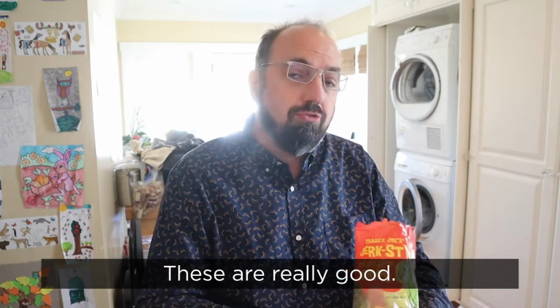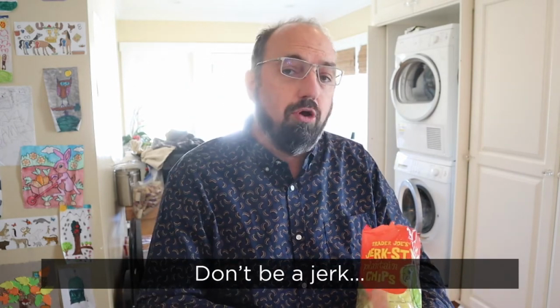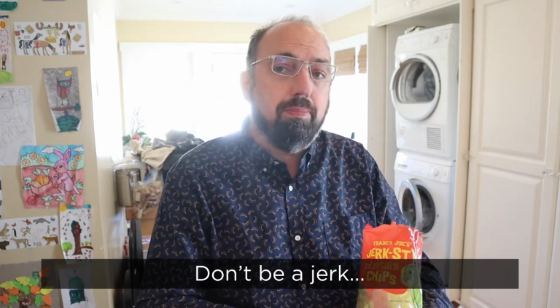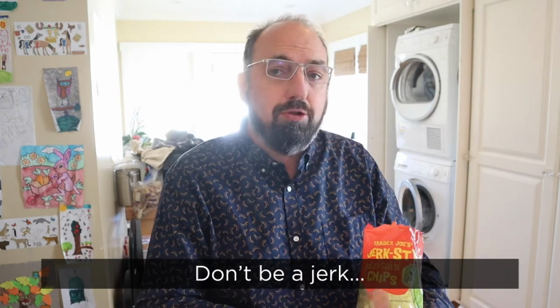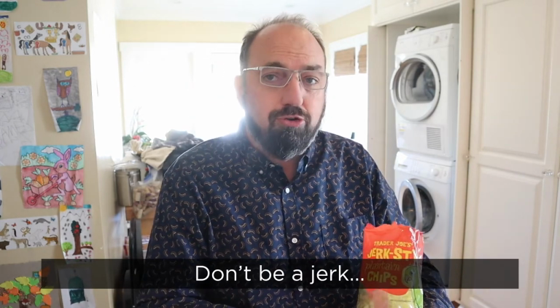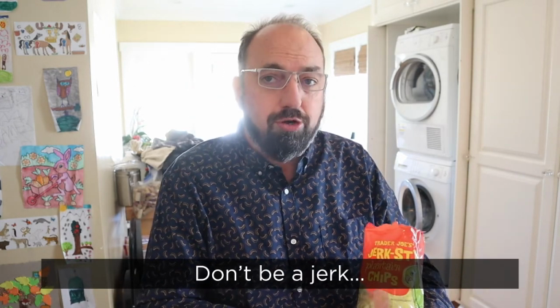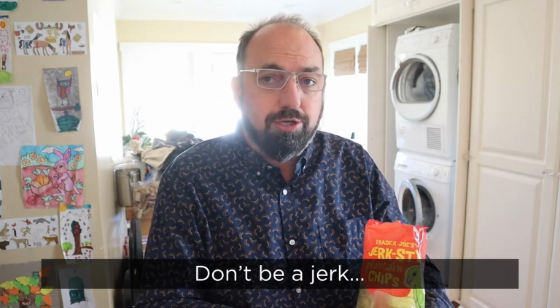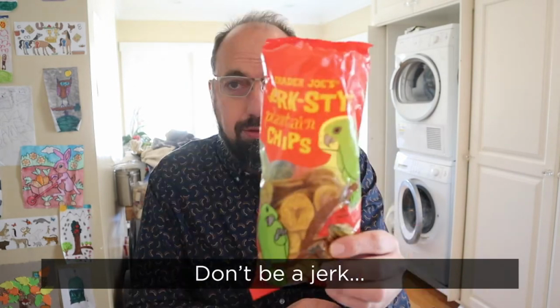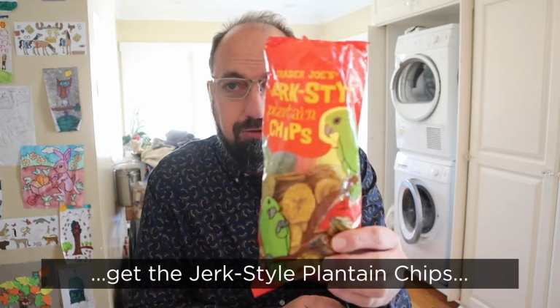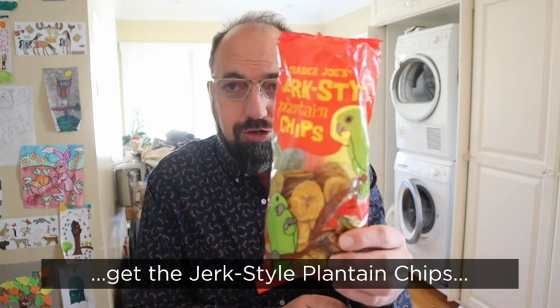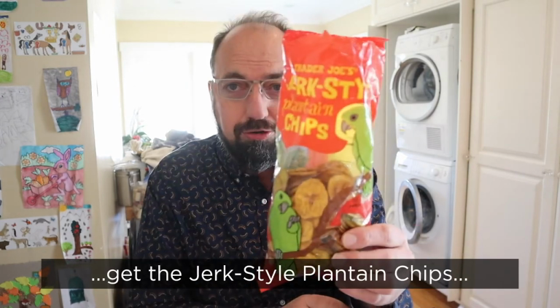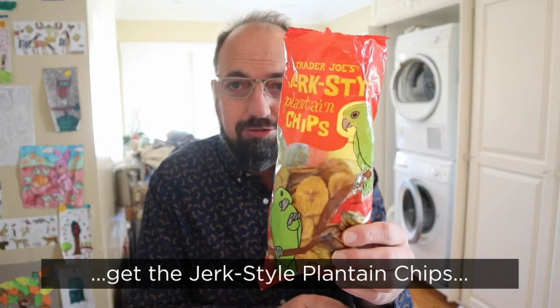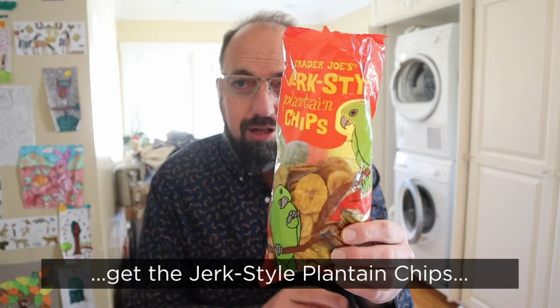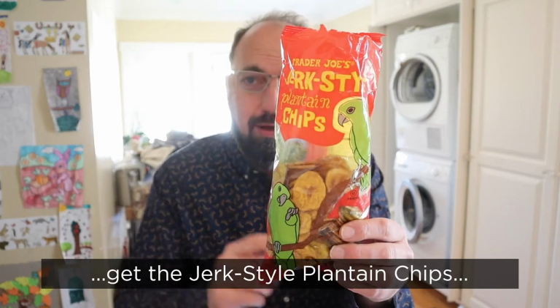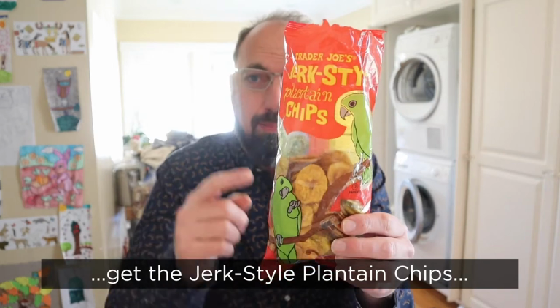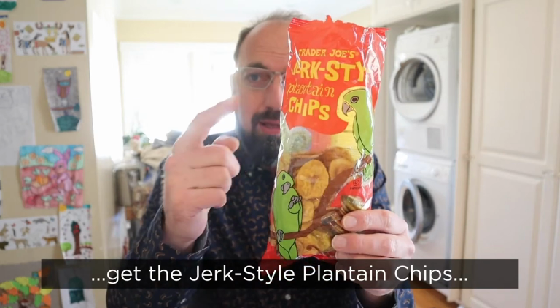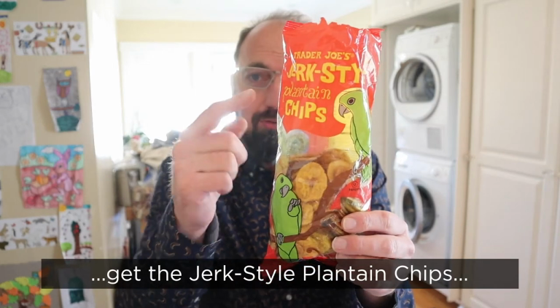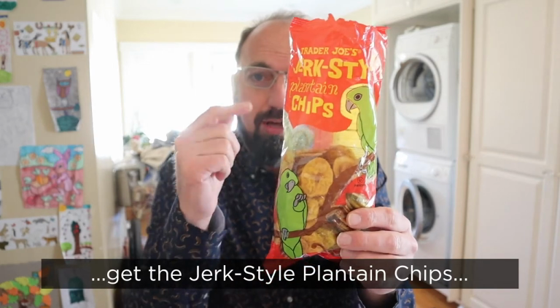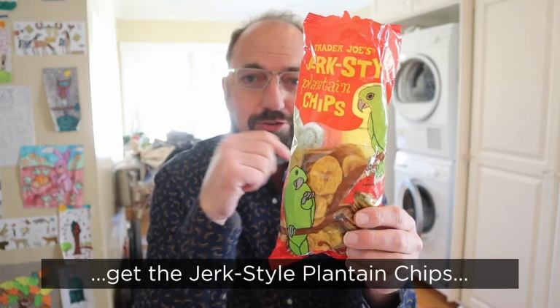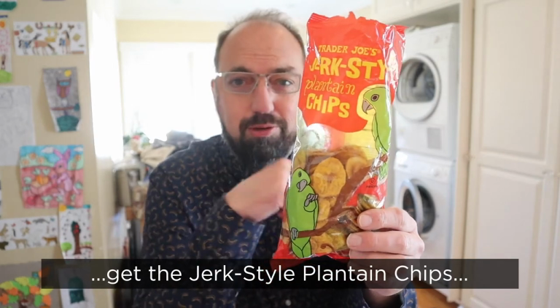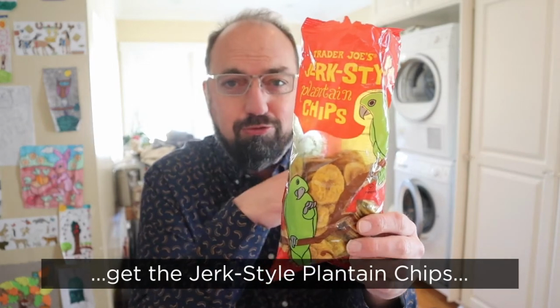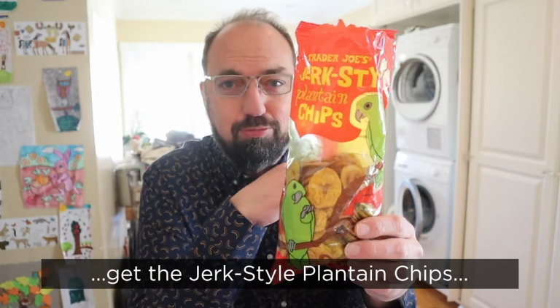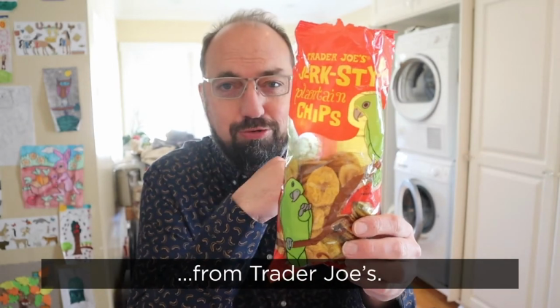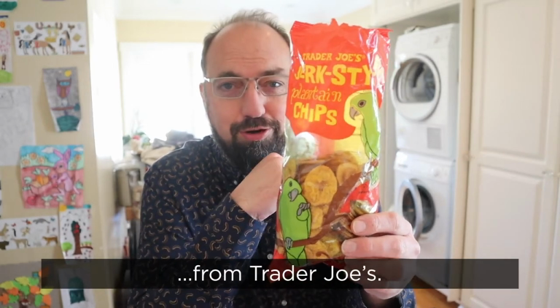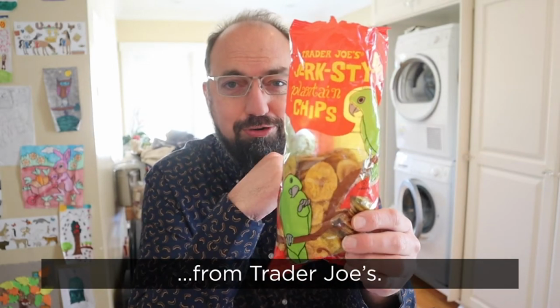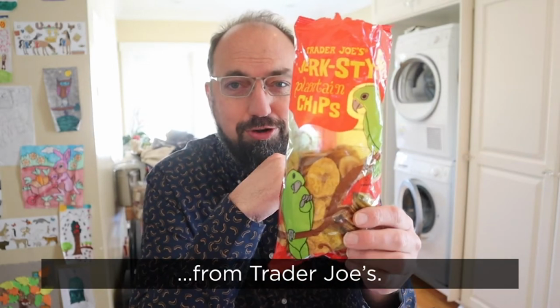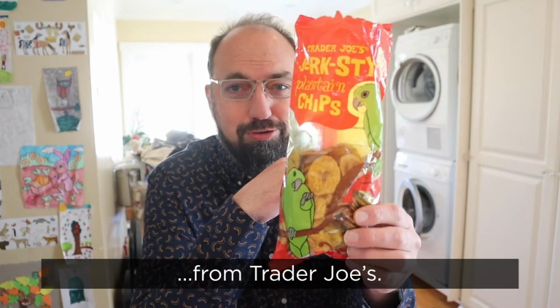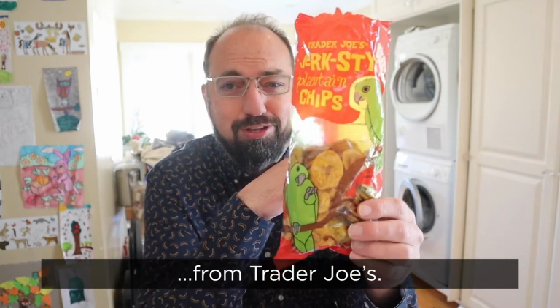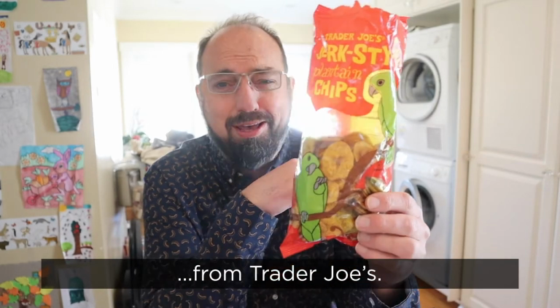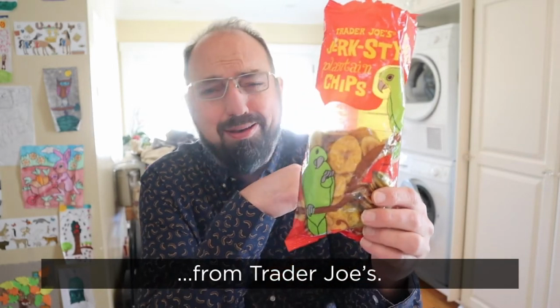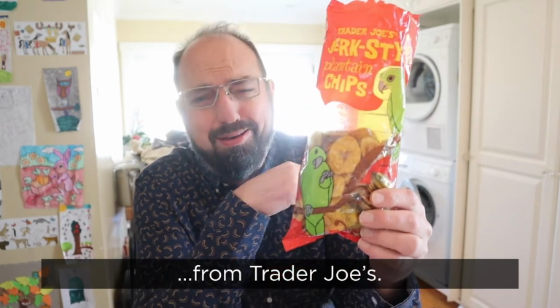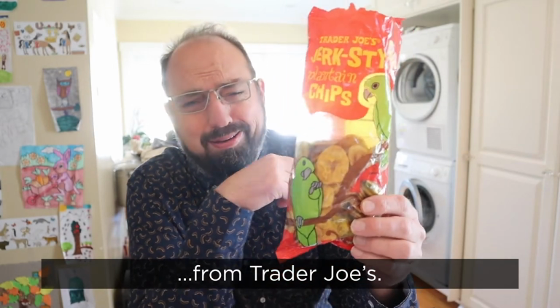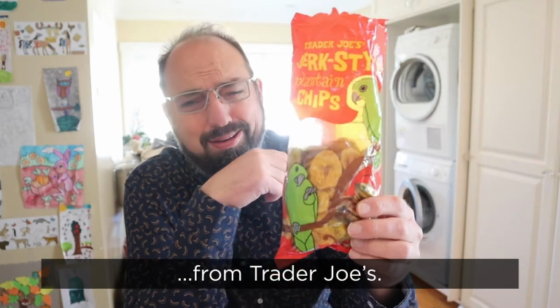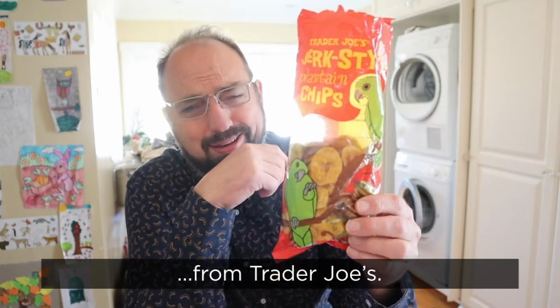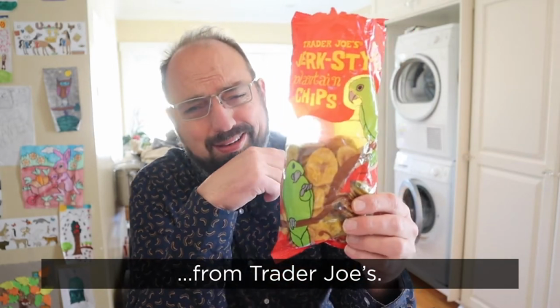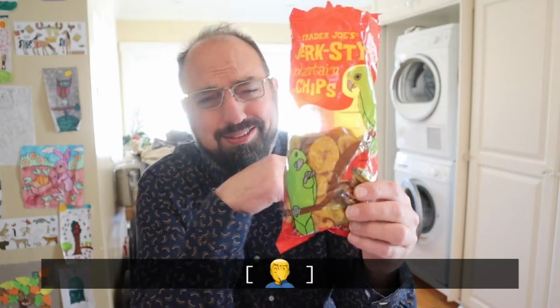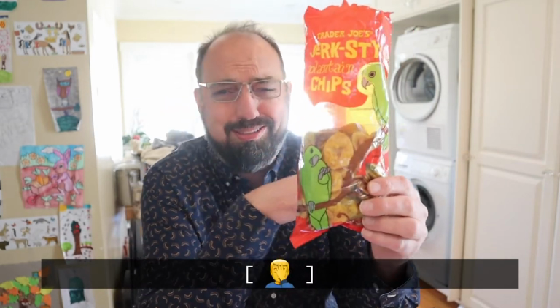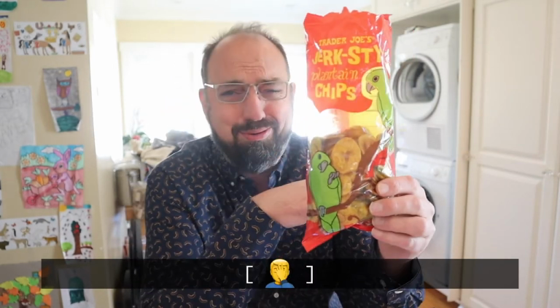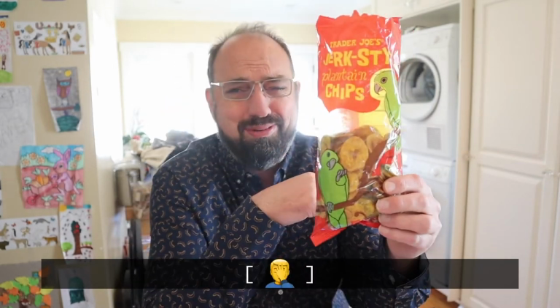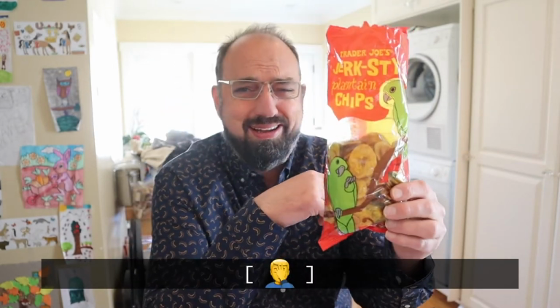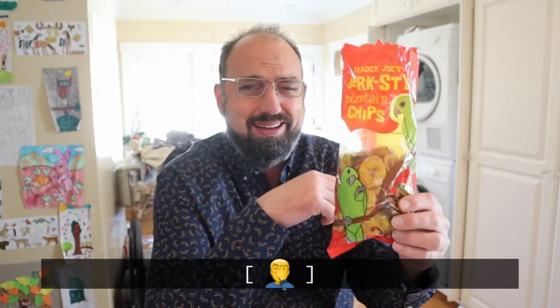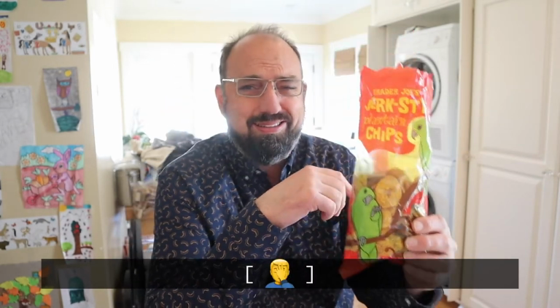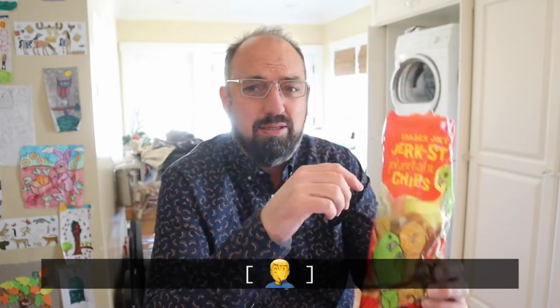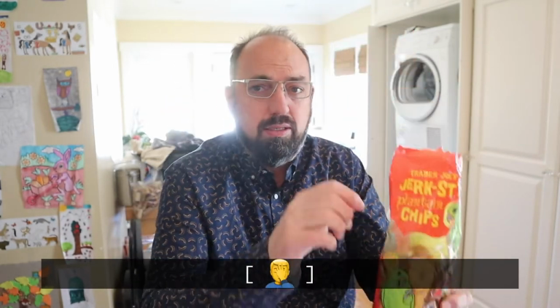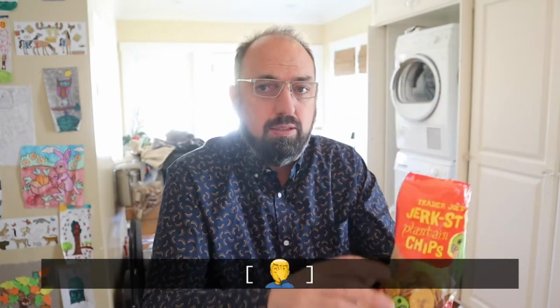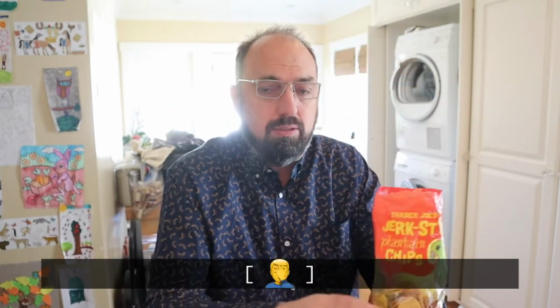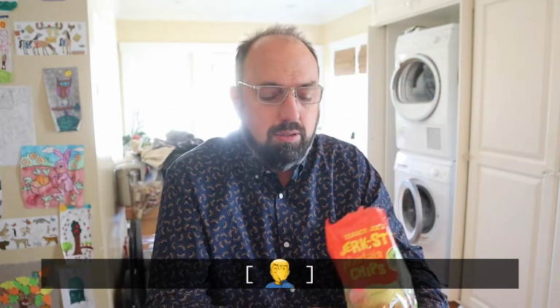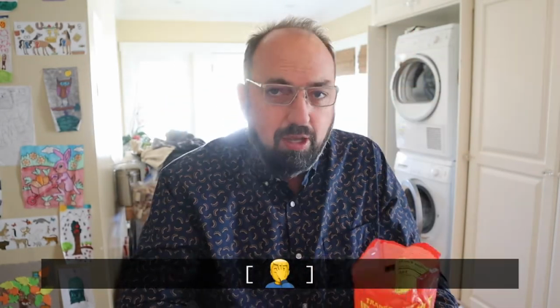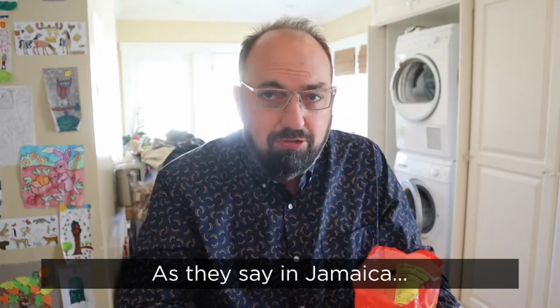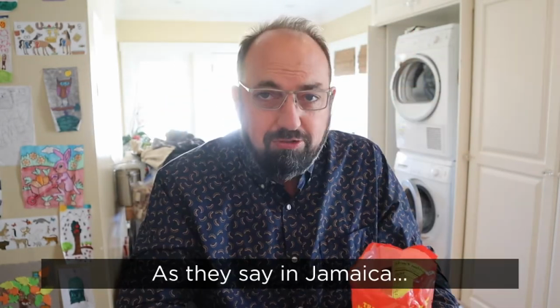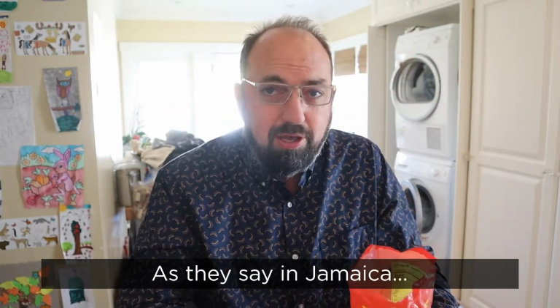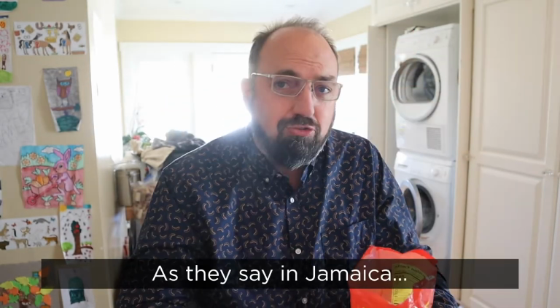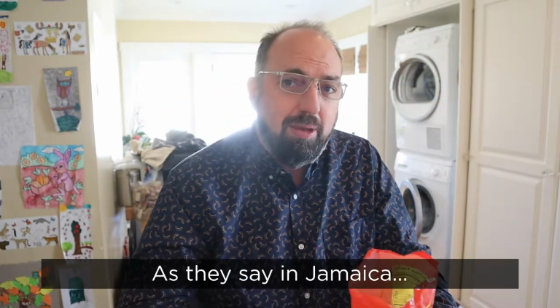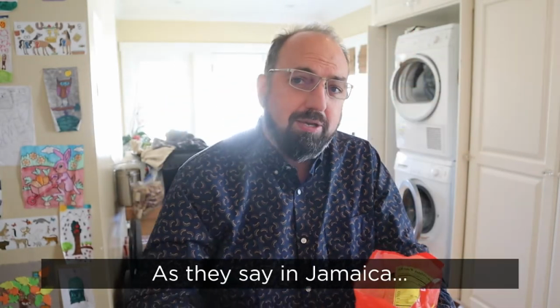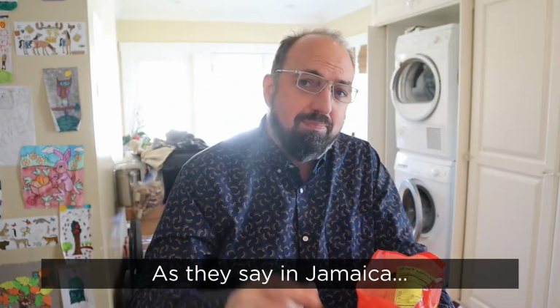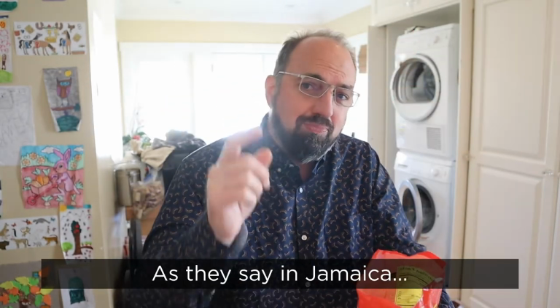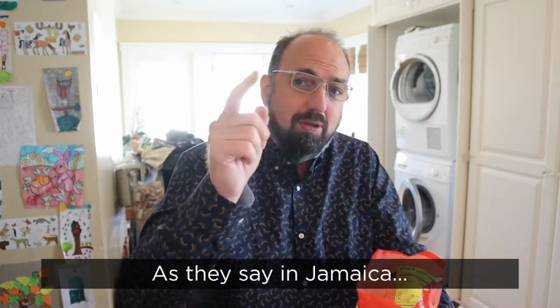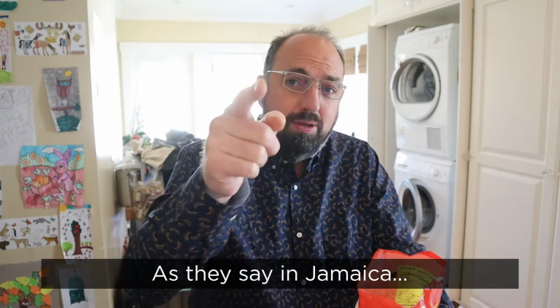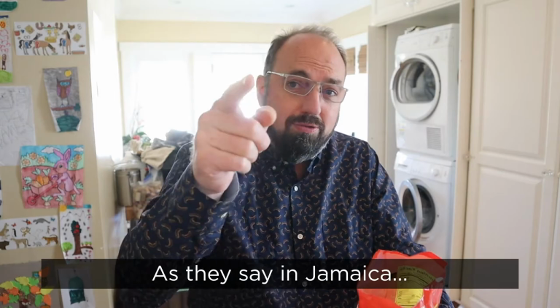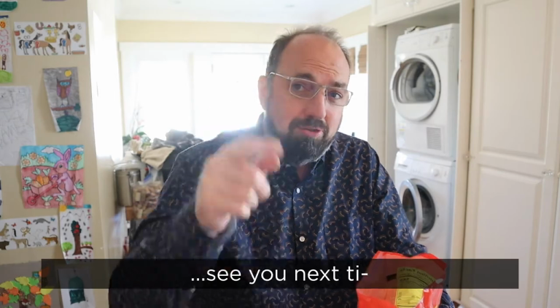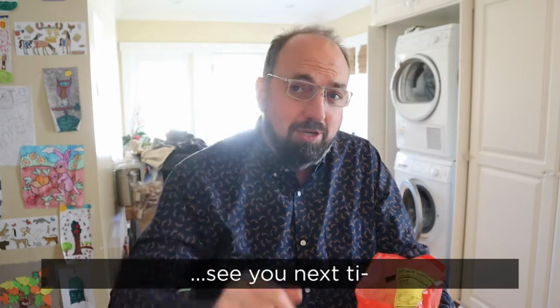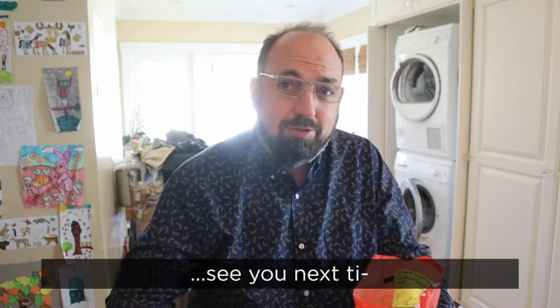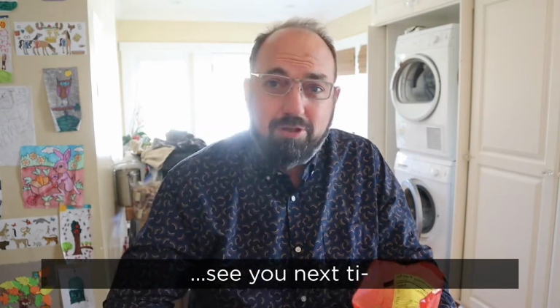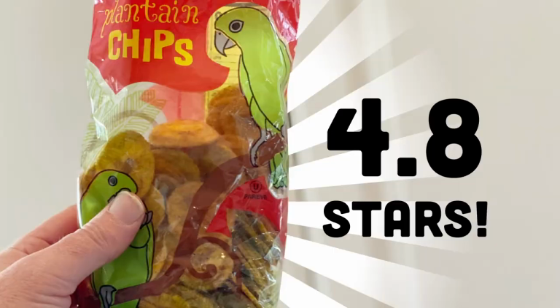Don't be a jerk — get the jerk style plantain chips from Trader Joe's. As I say in Jamaica, see you next time.